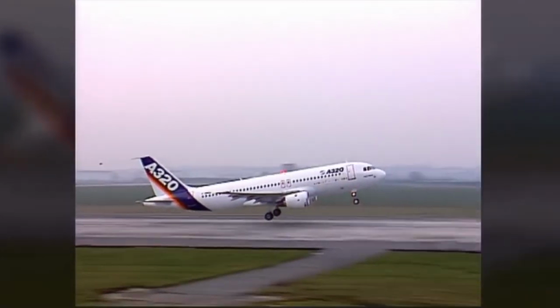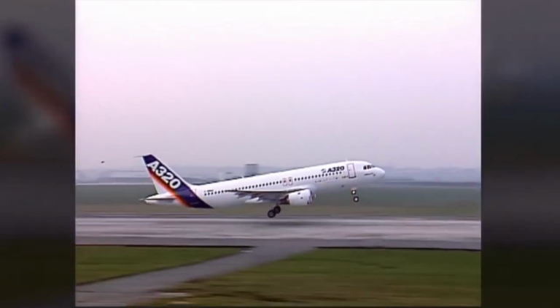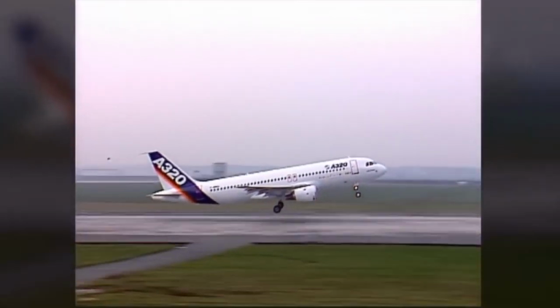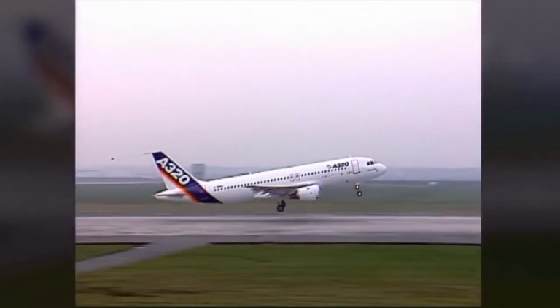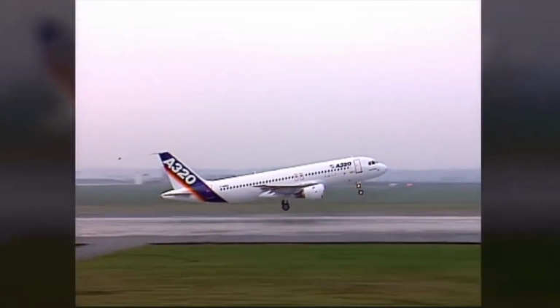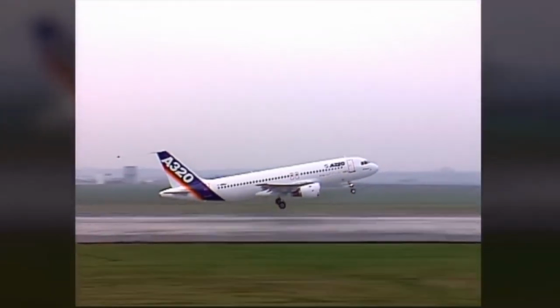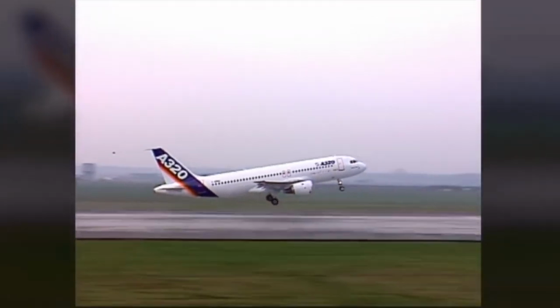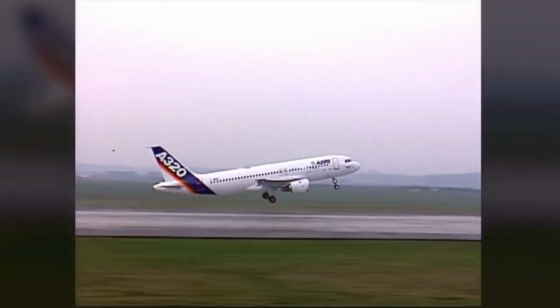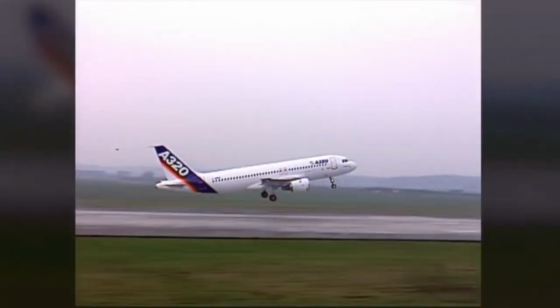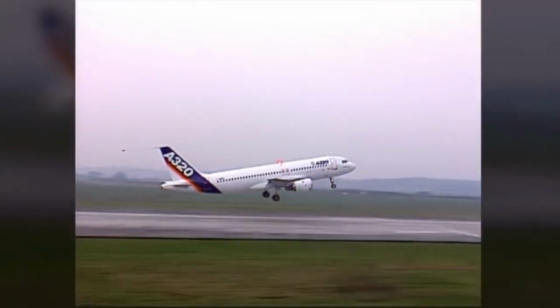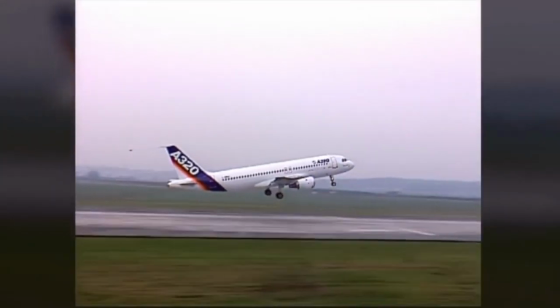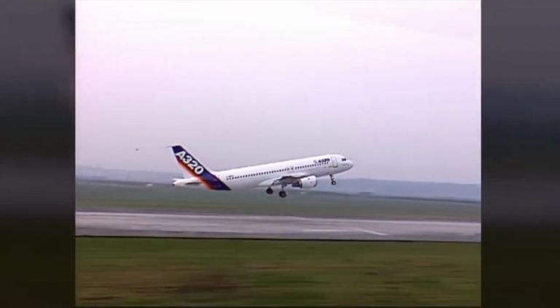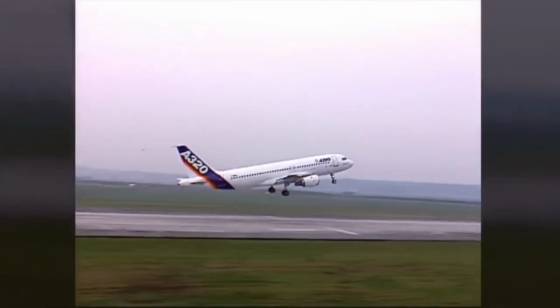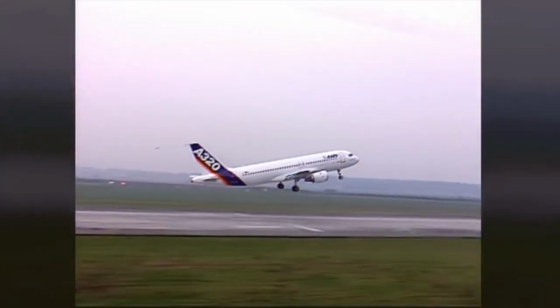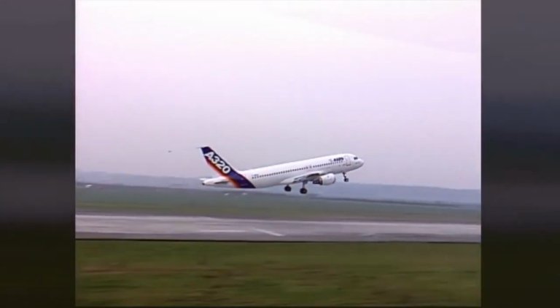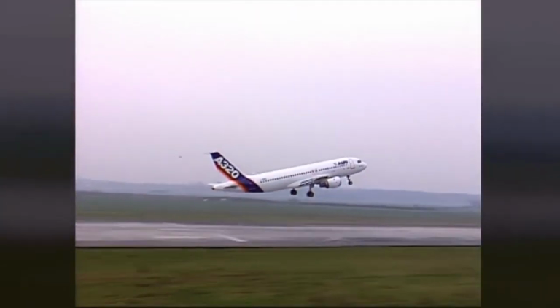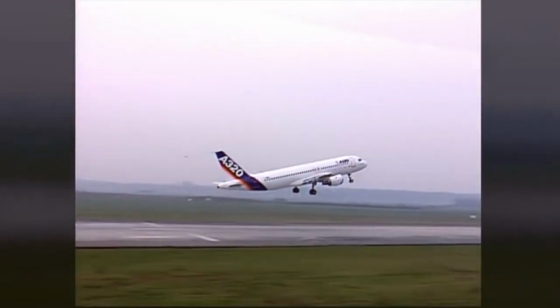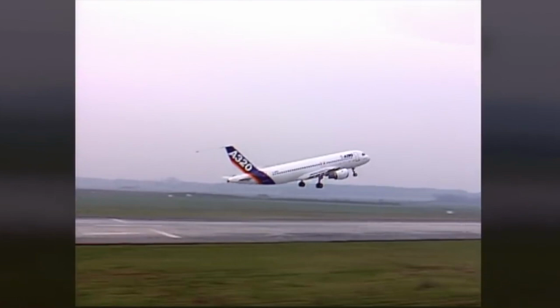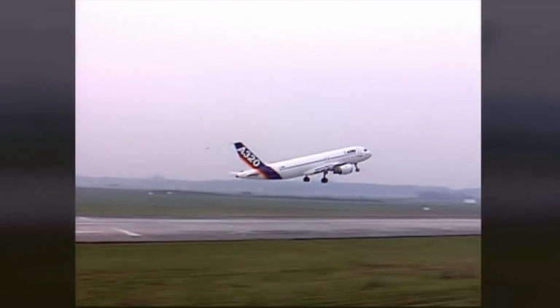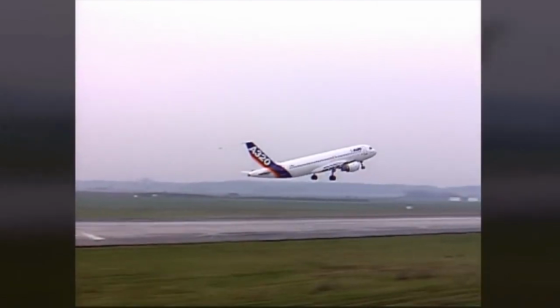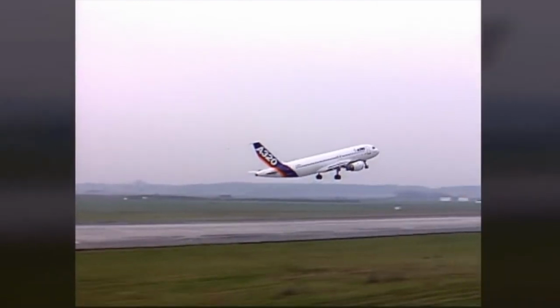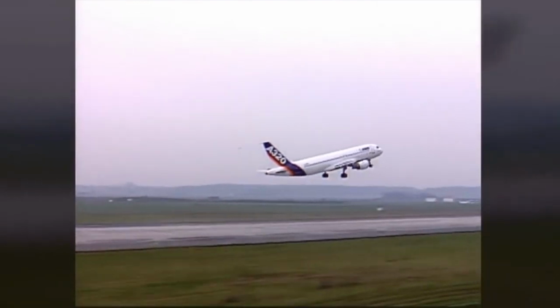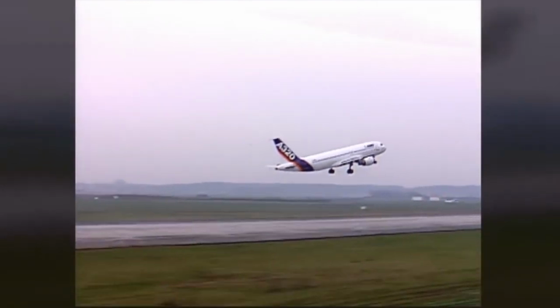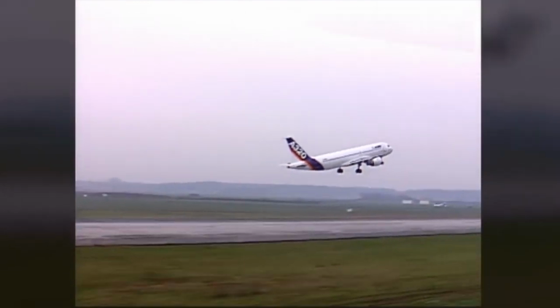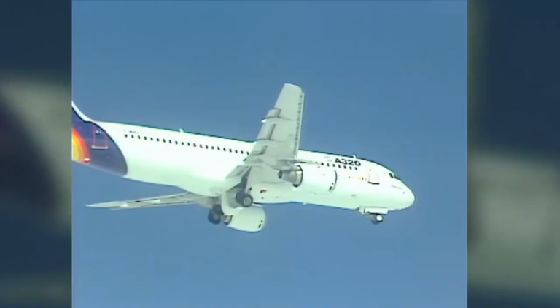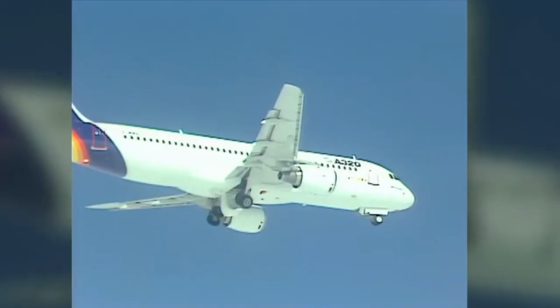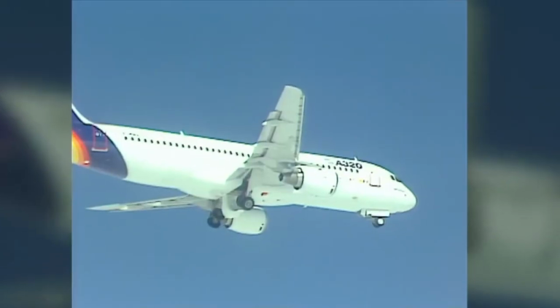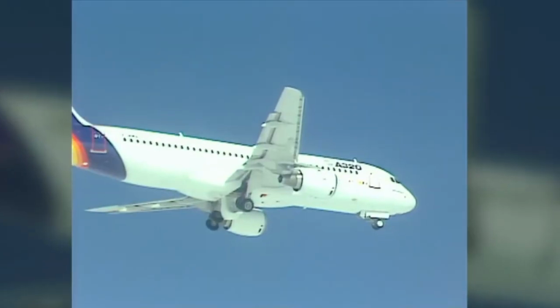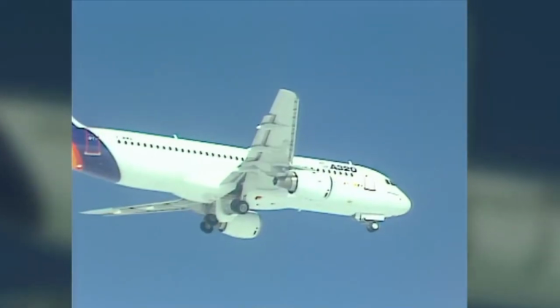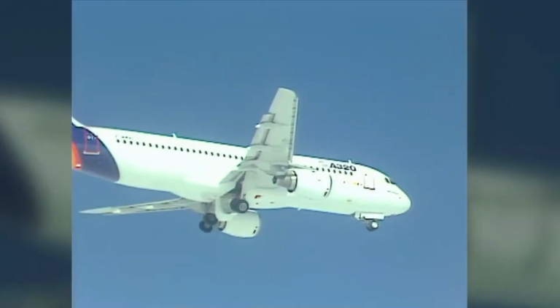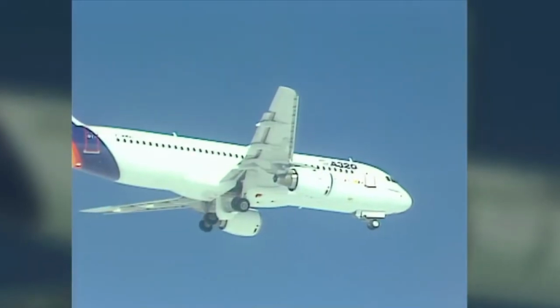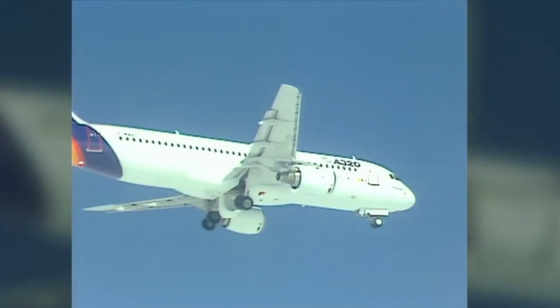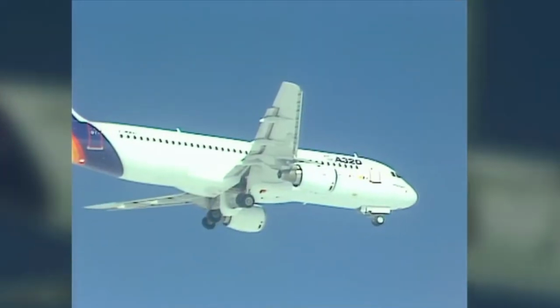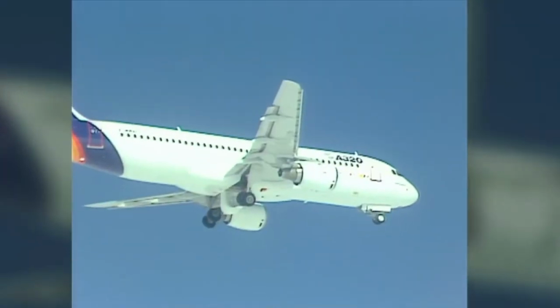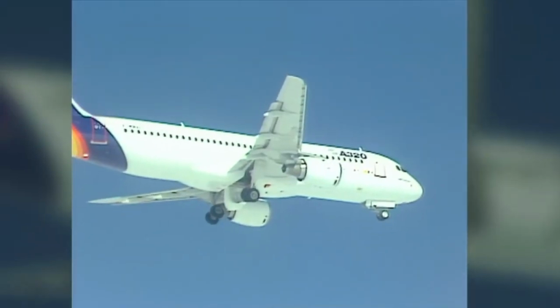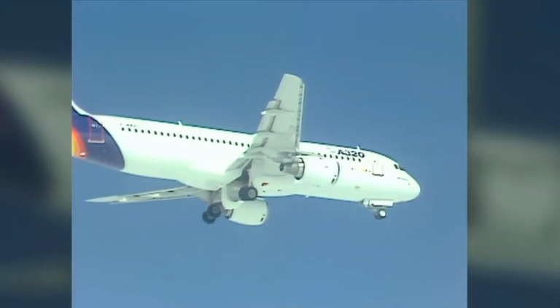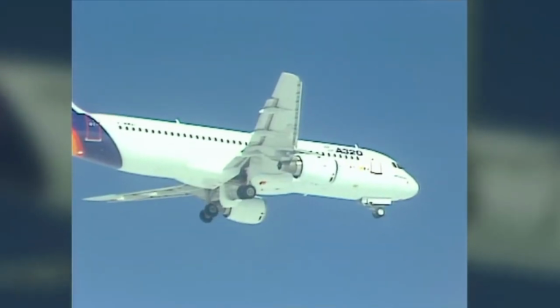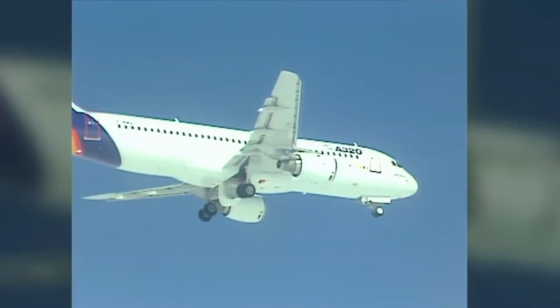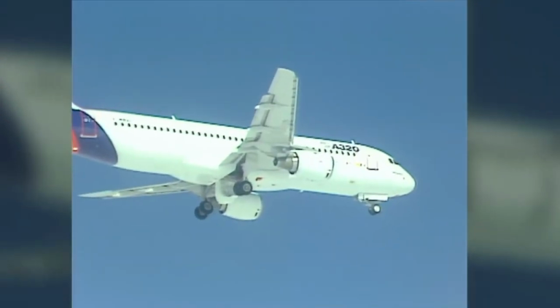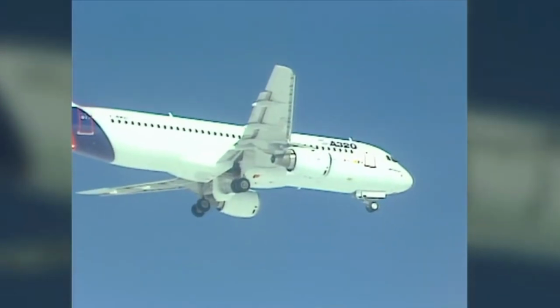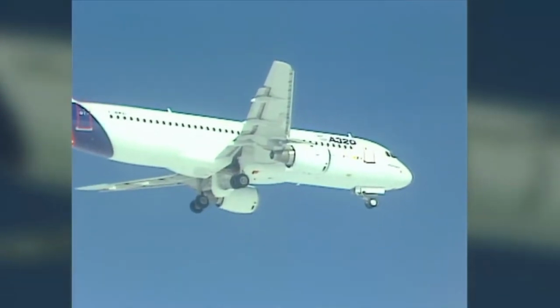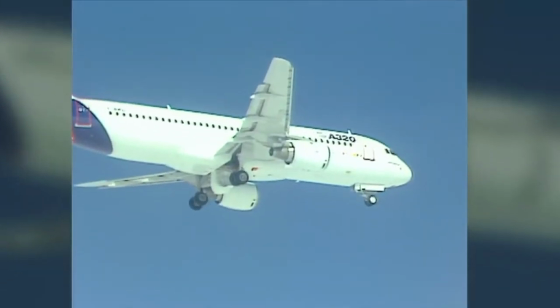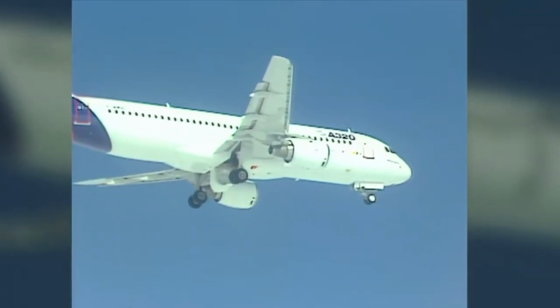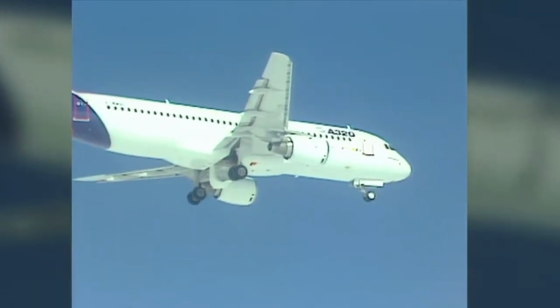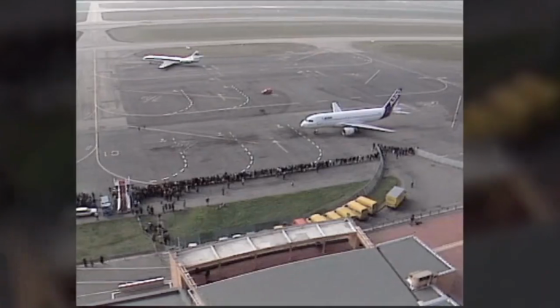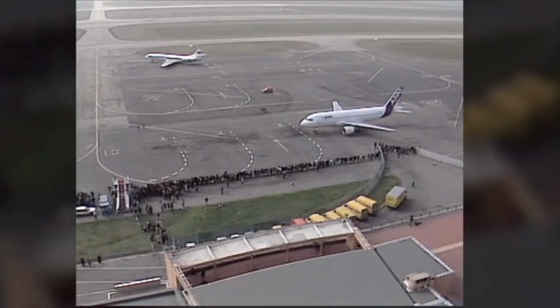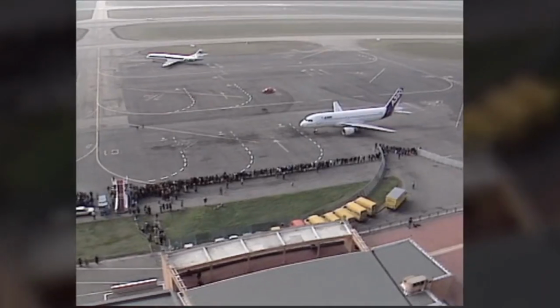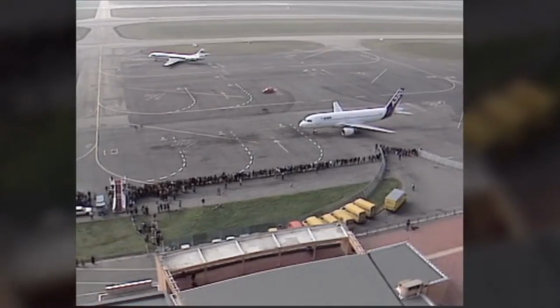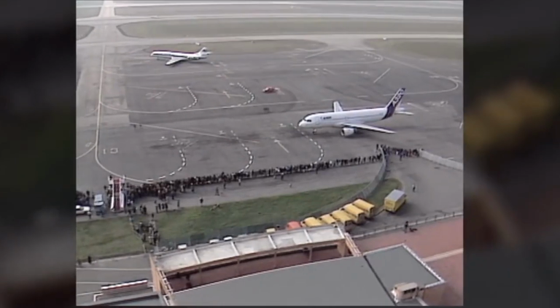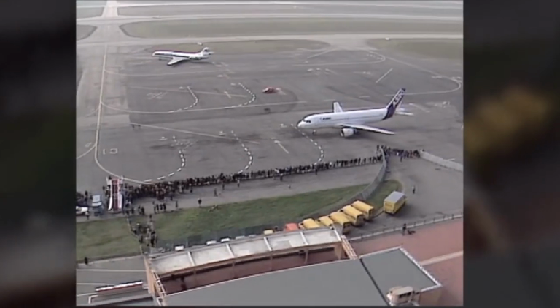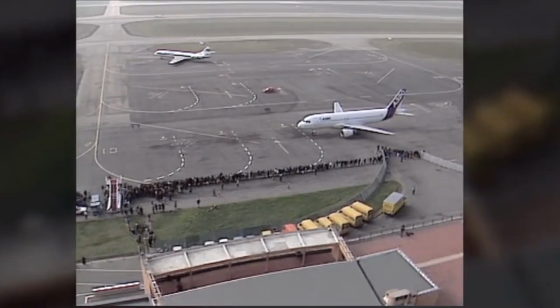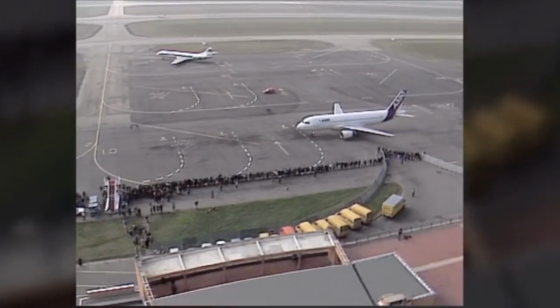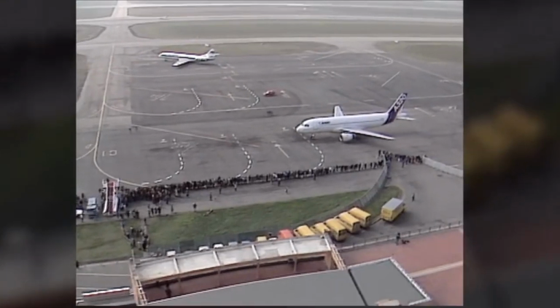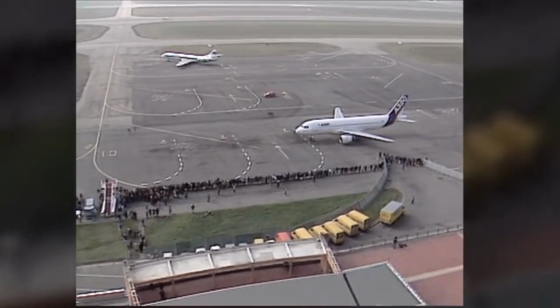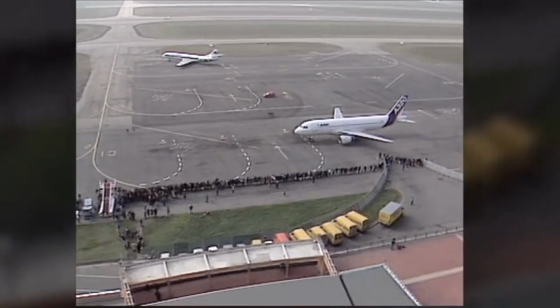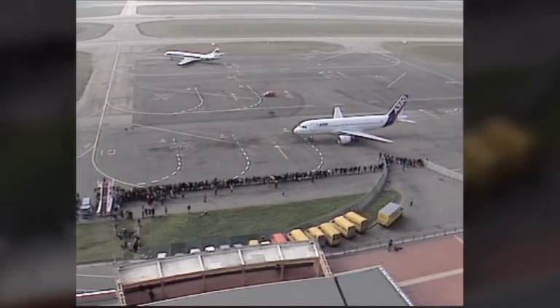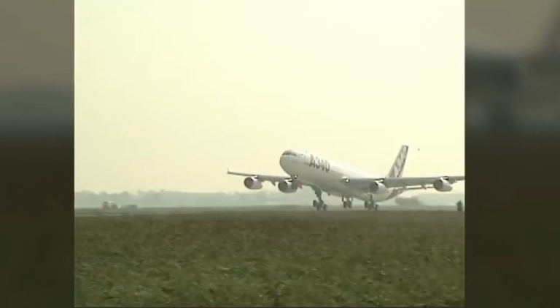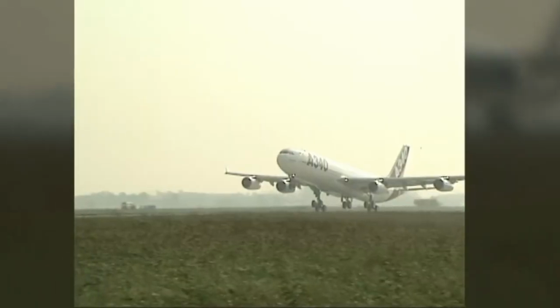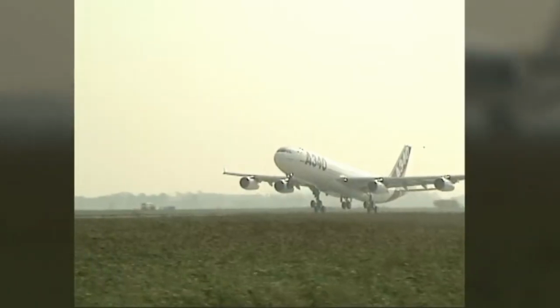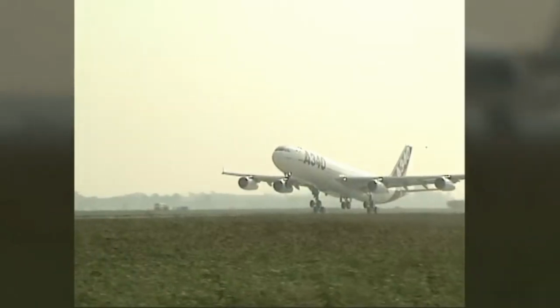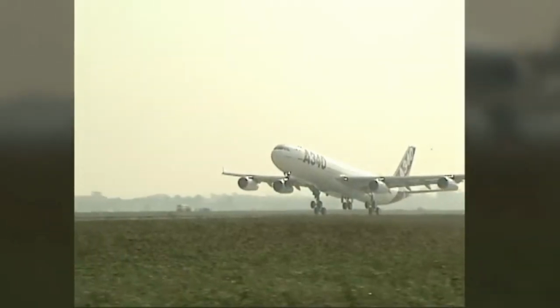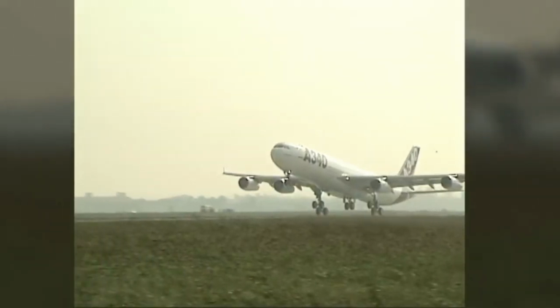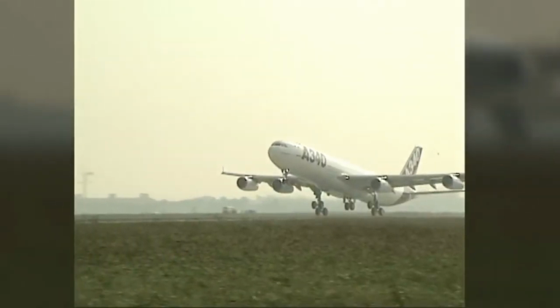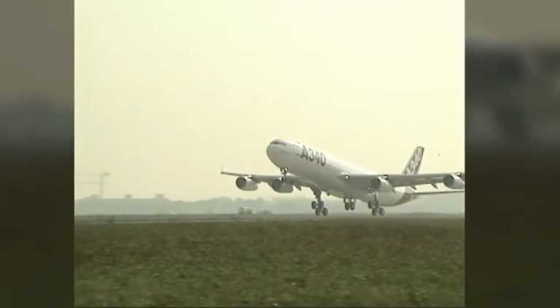The family grew to include the A310, A320, A330, A340, A350, and A380.